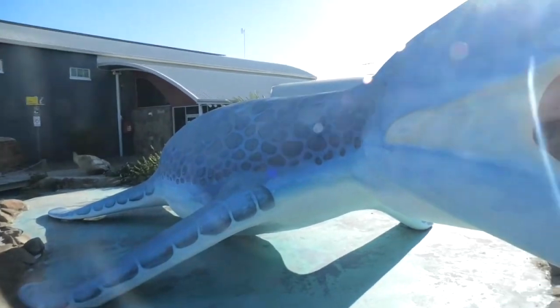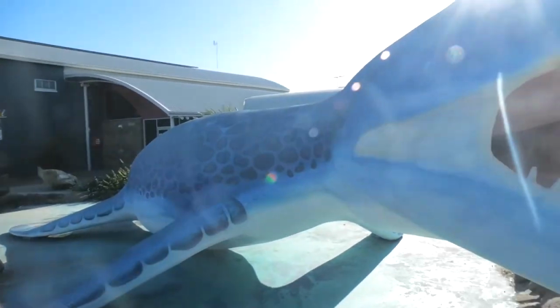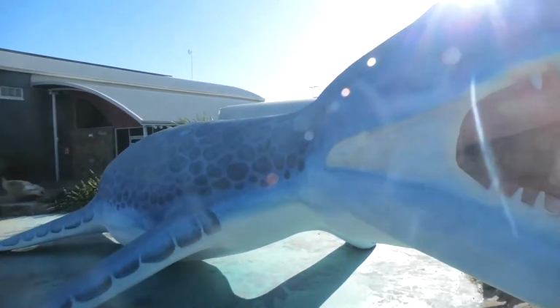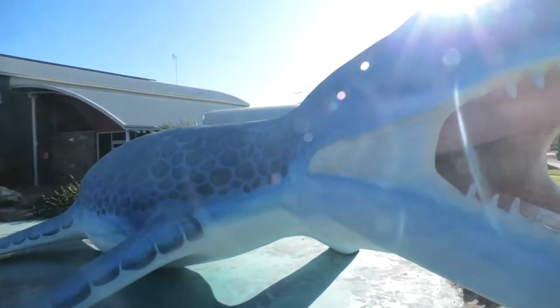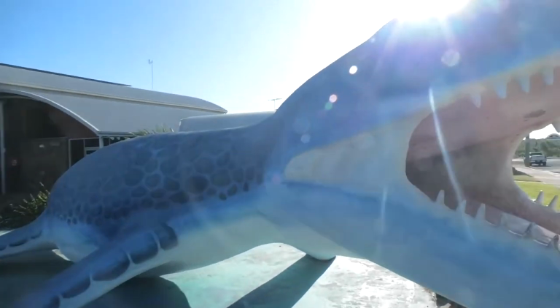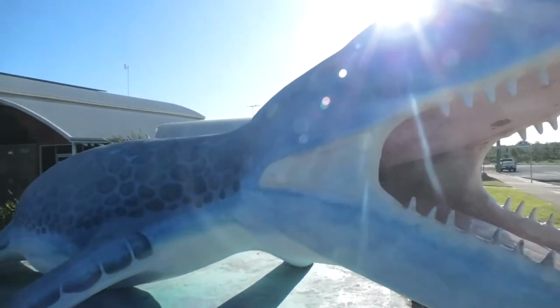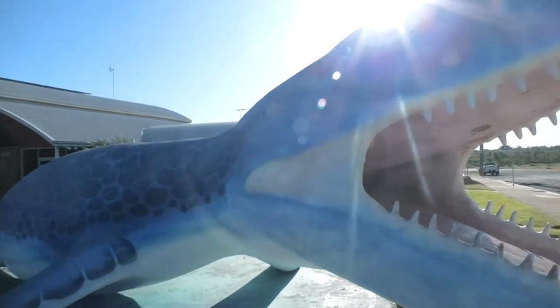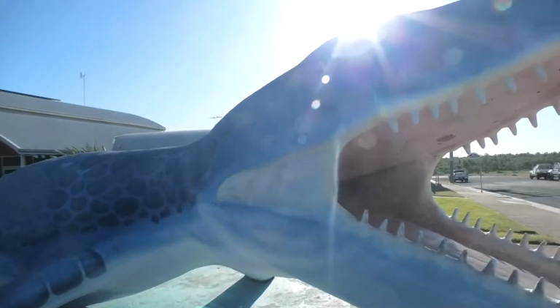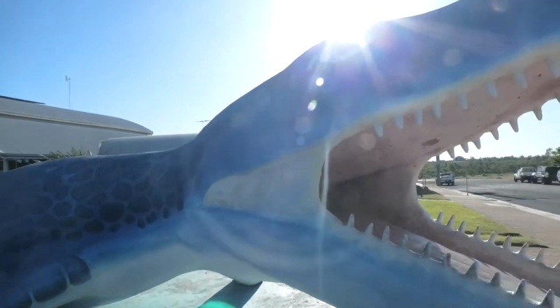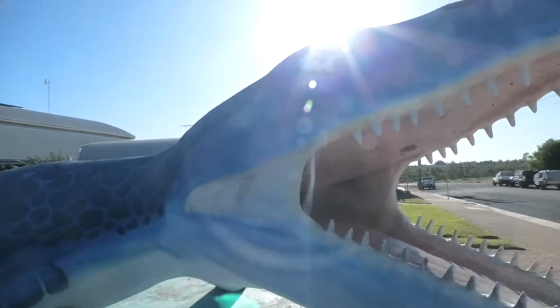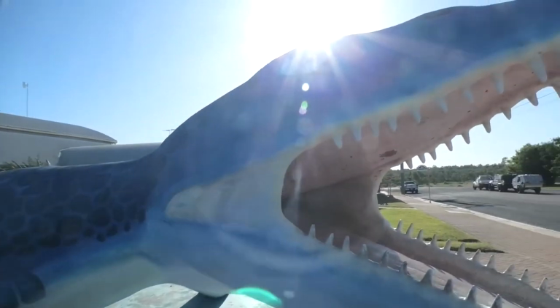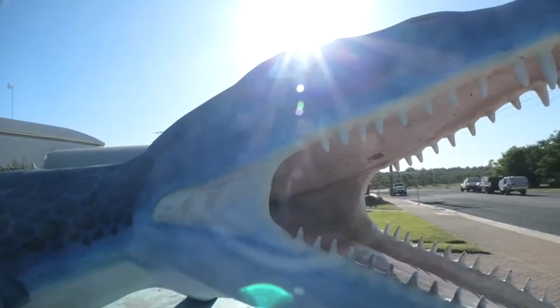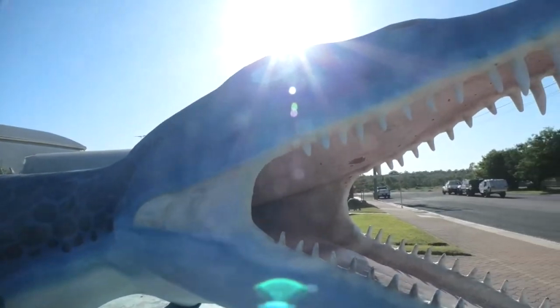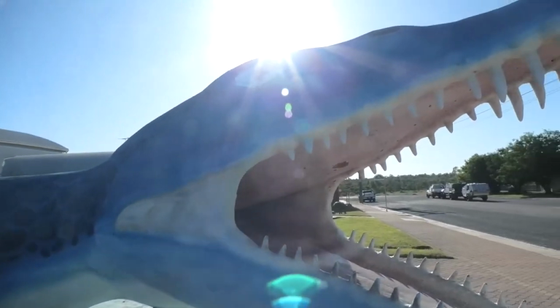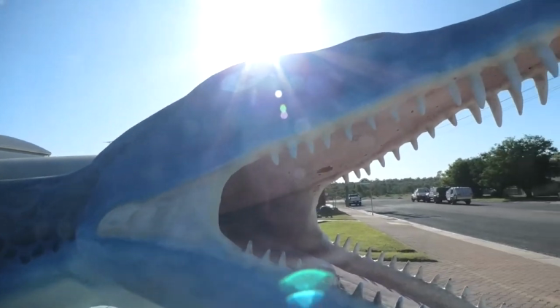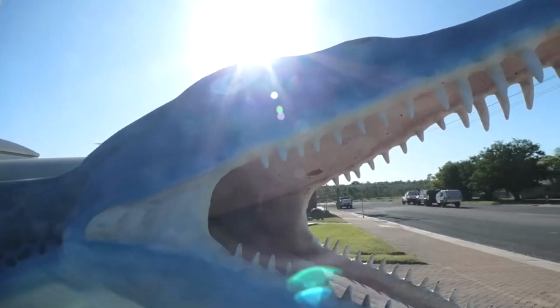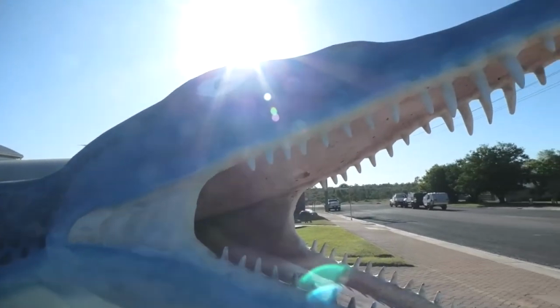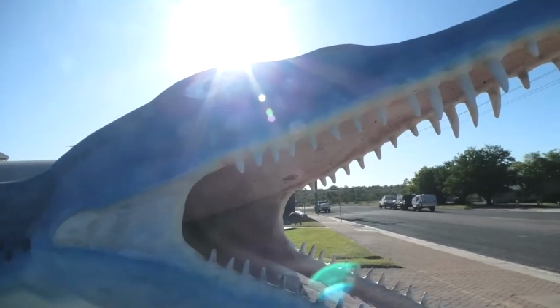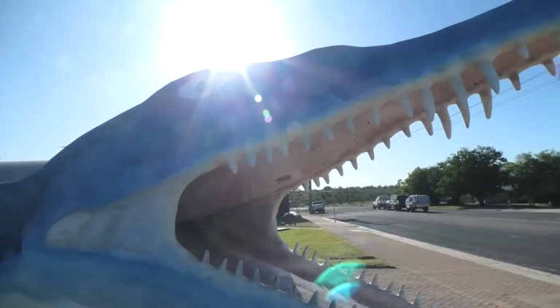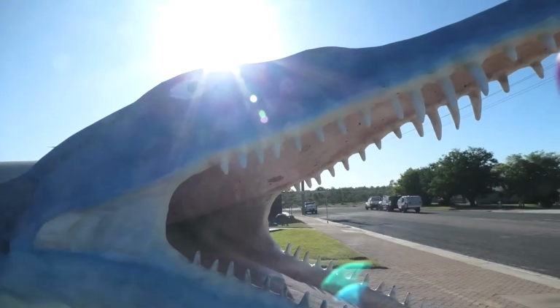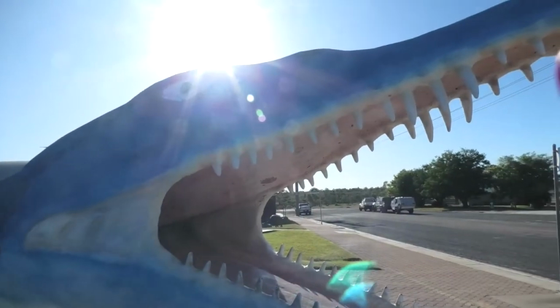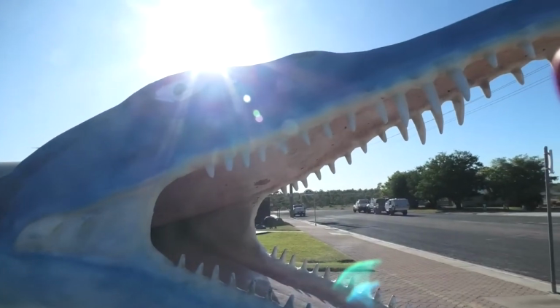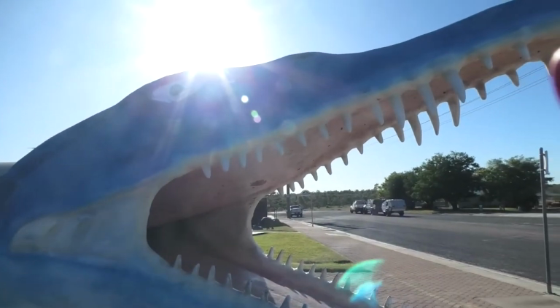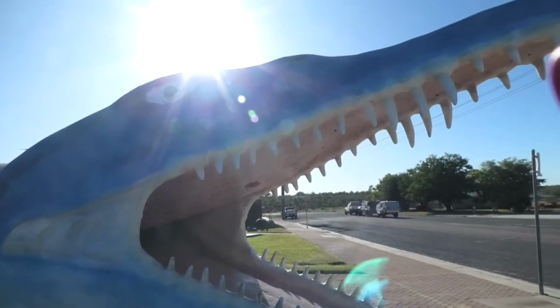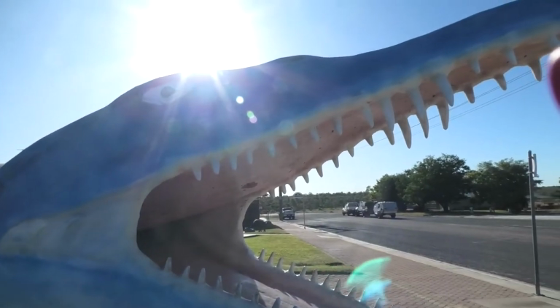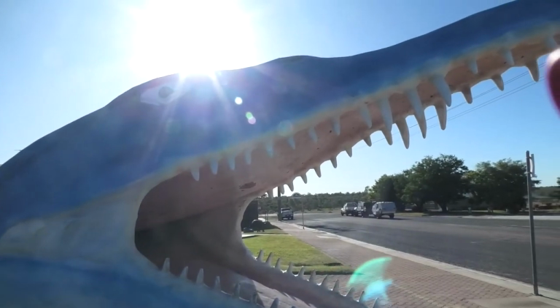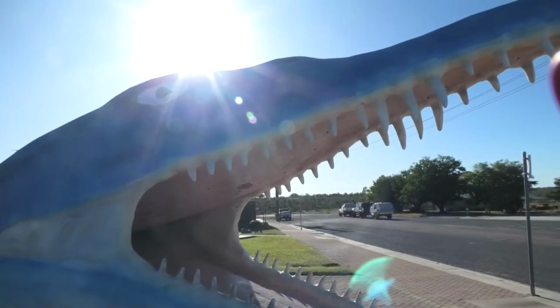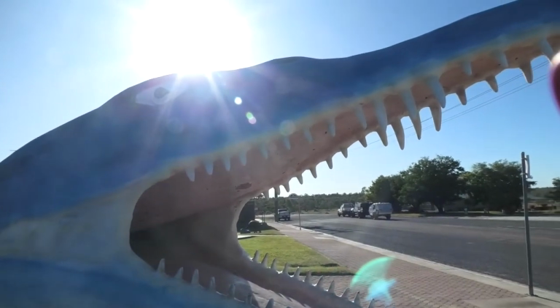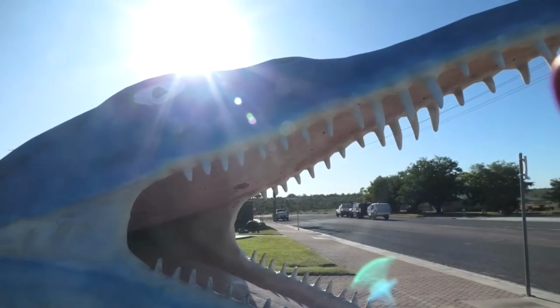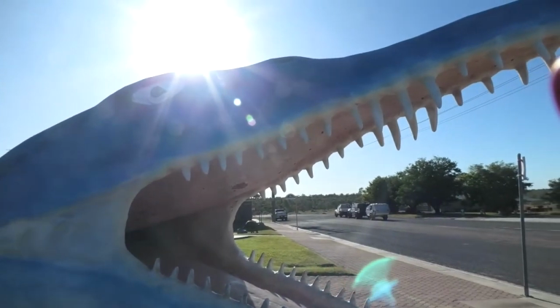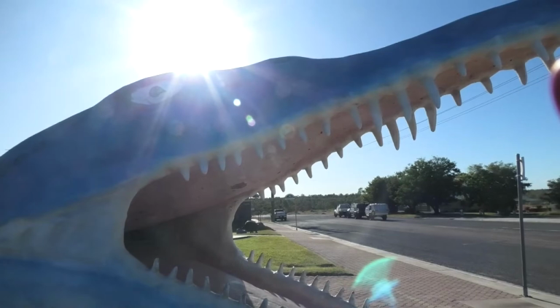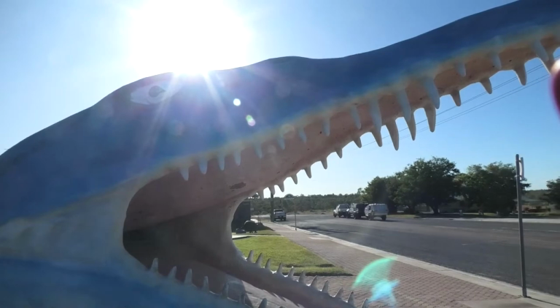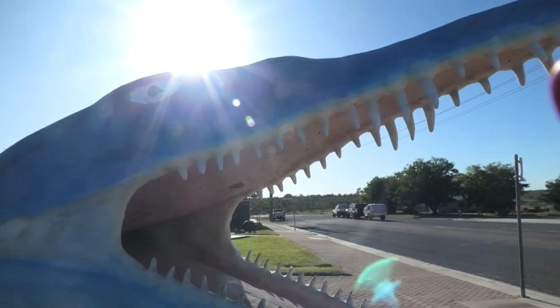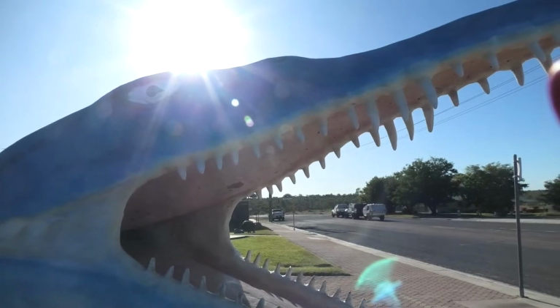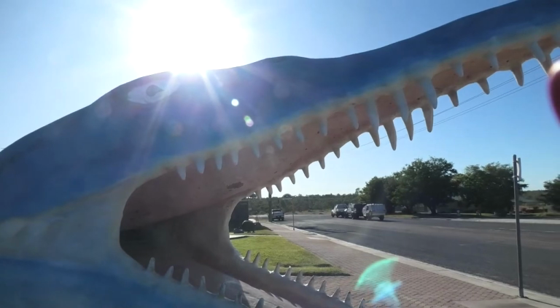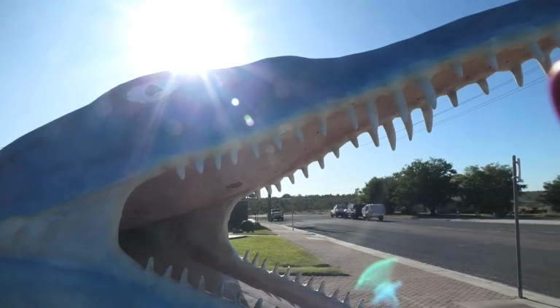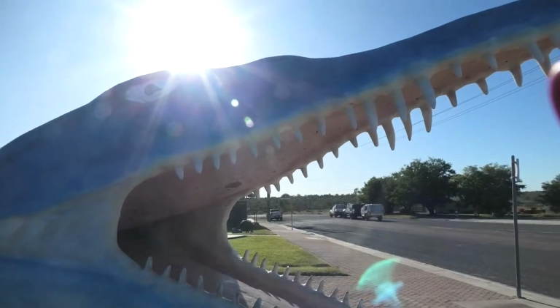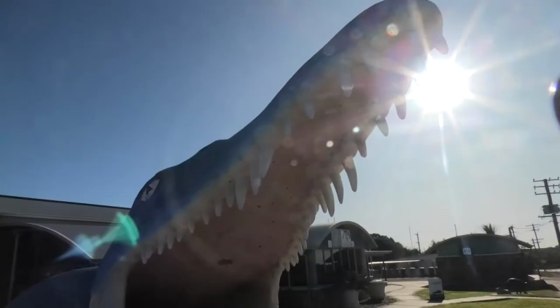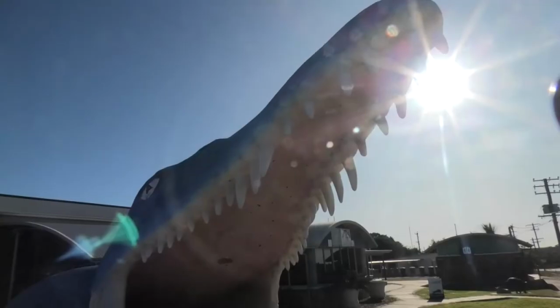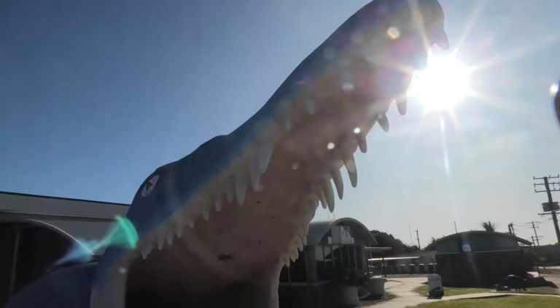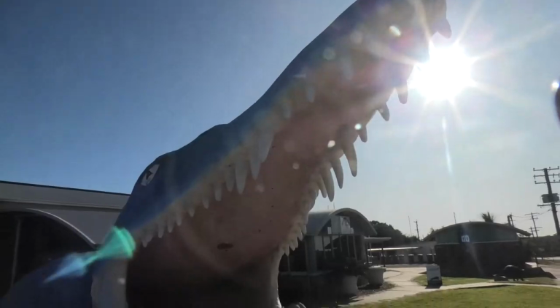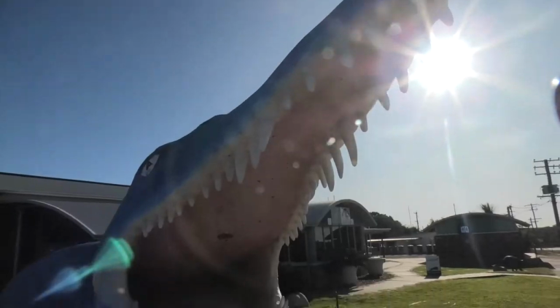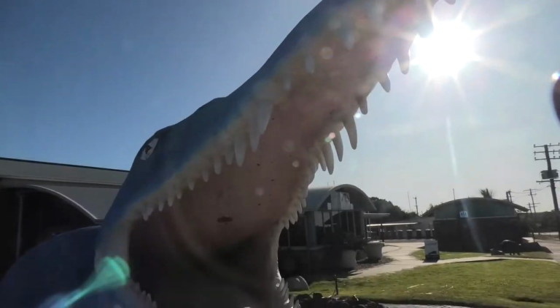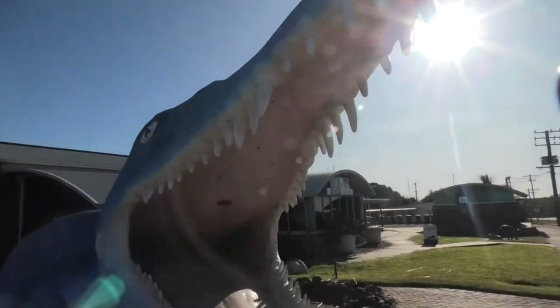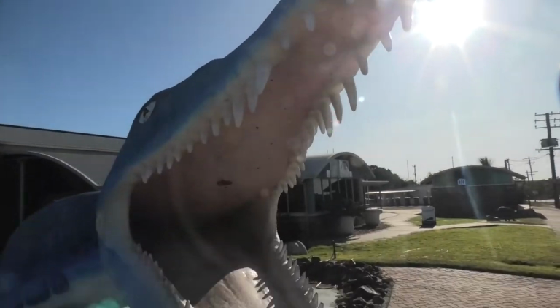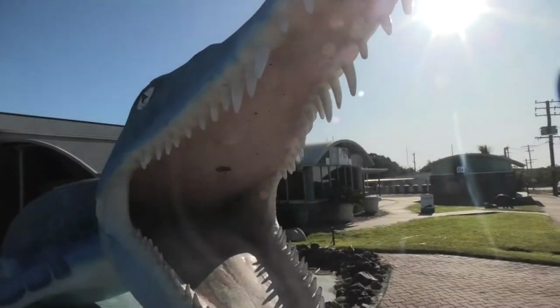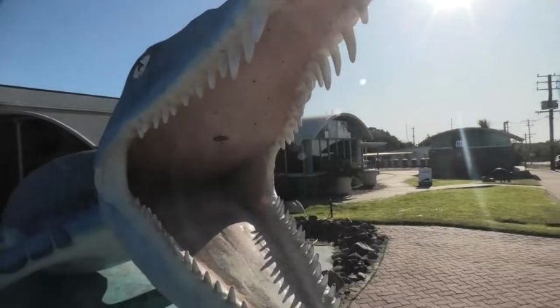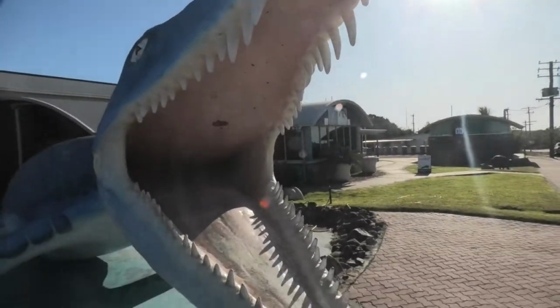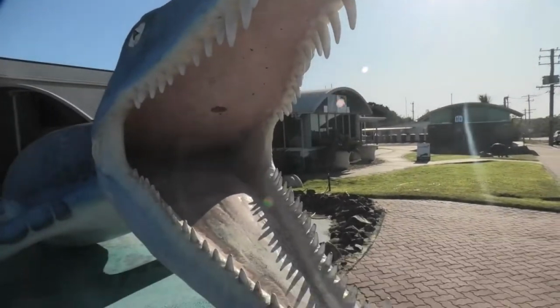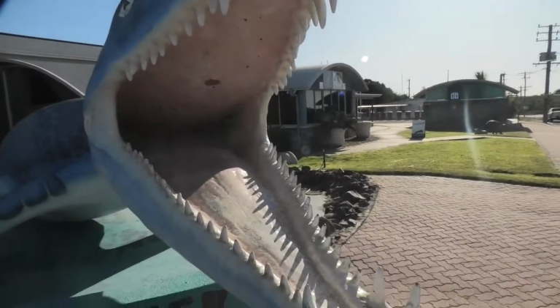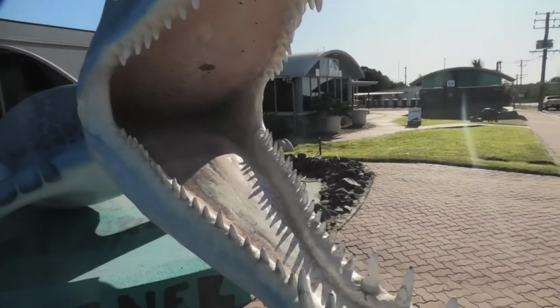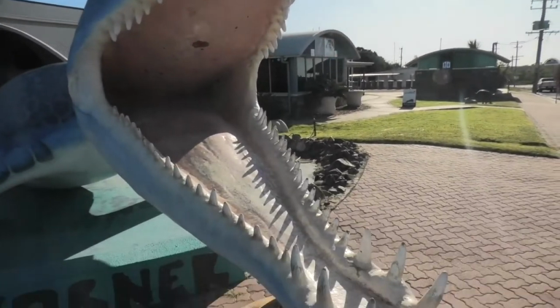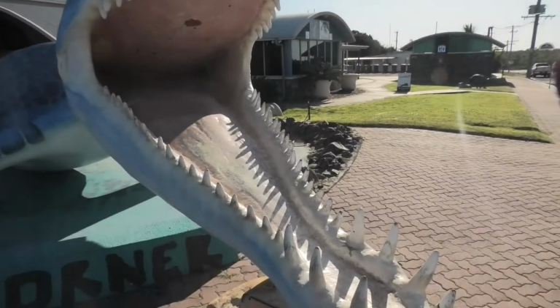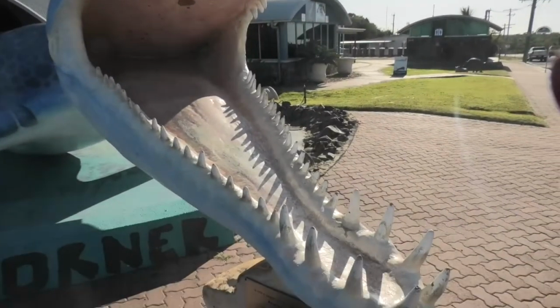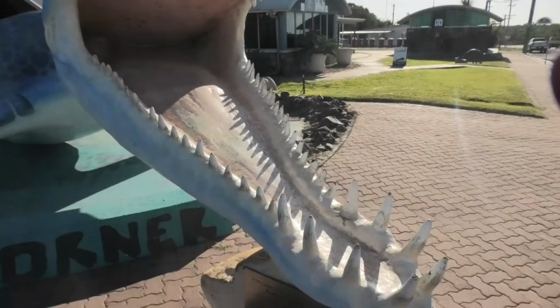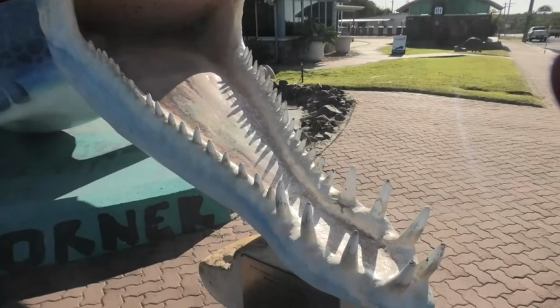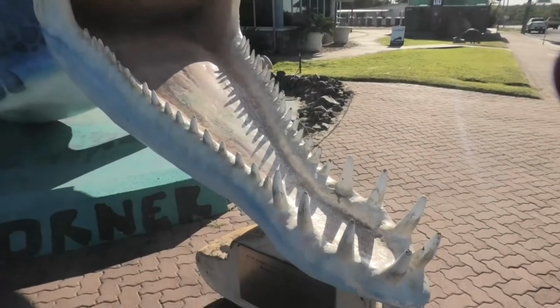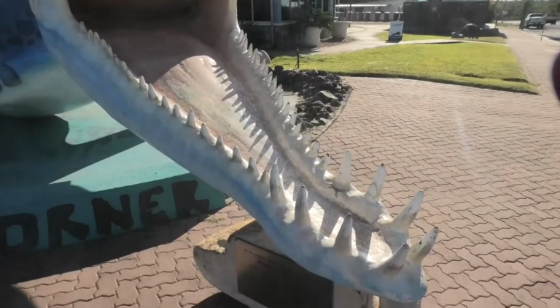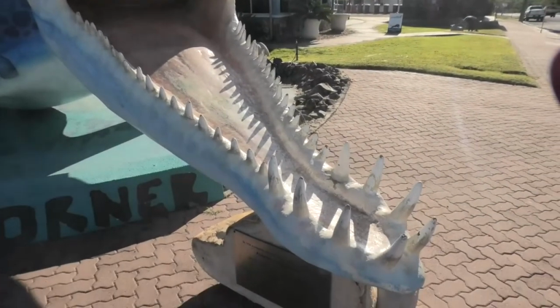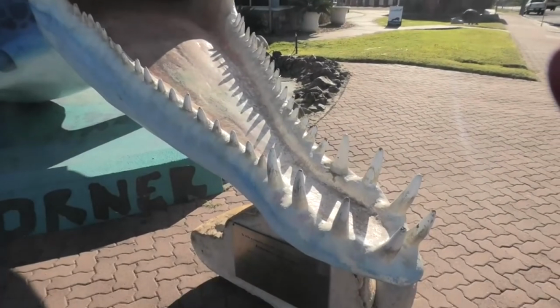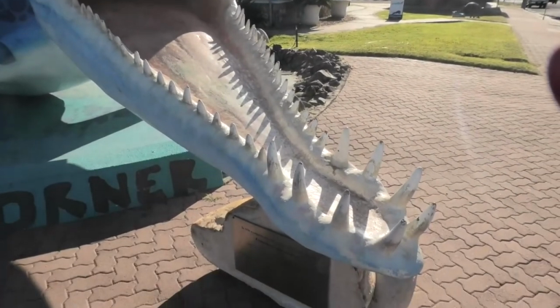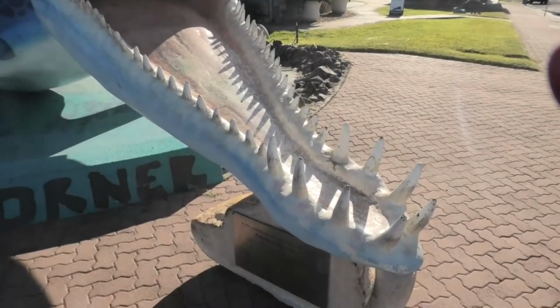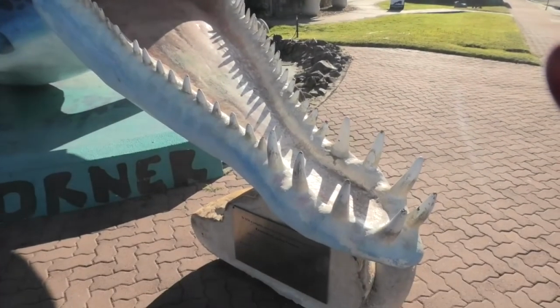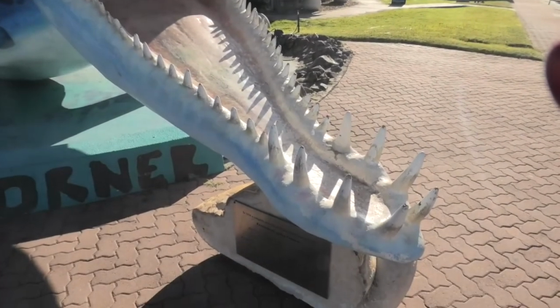Make sure Cronosaurus Corner is on your list of things to do when you bring your easy trail to the outback Queensland town of Richmond.